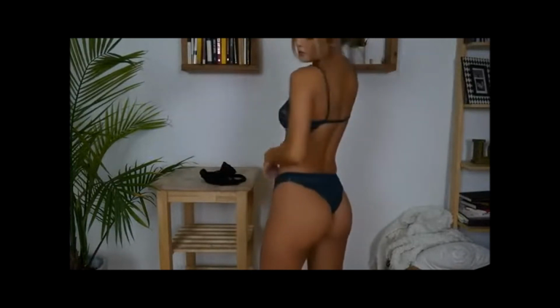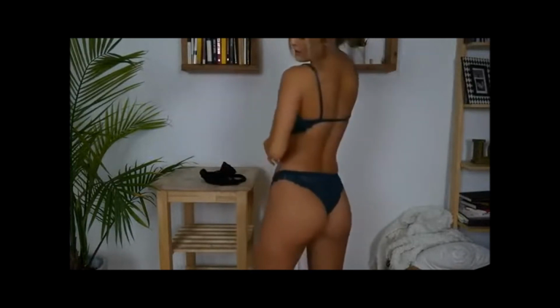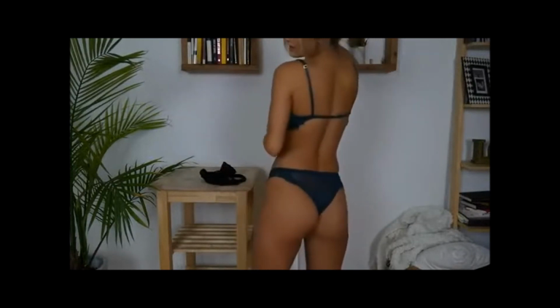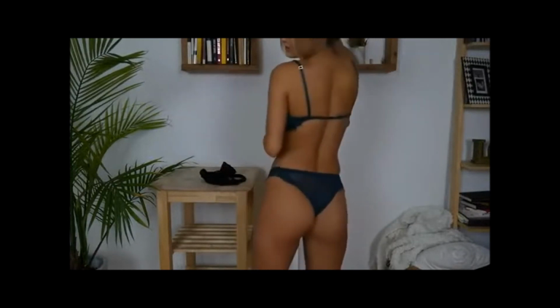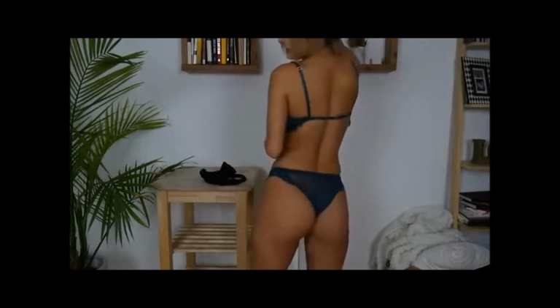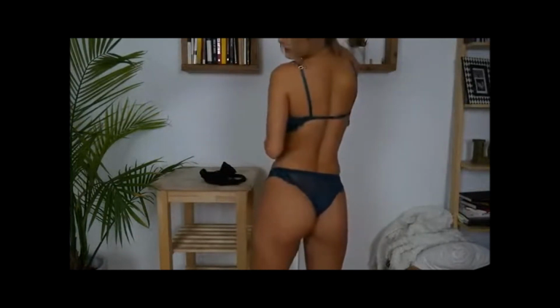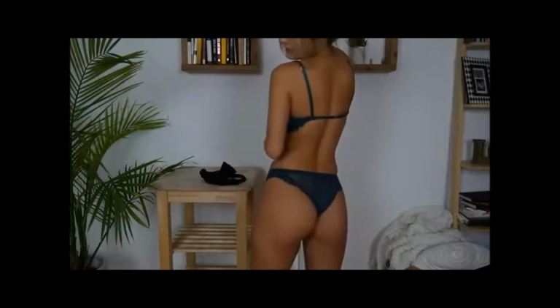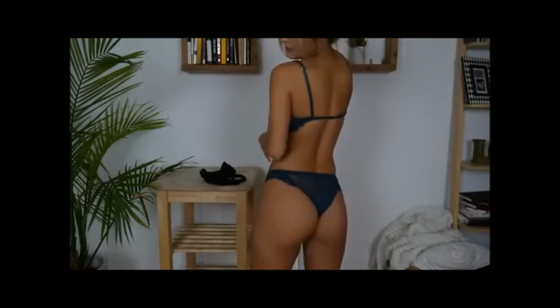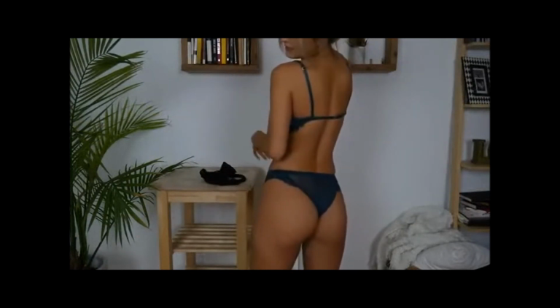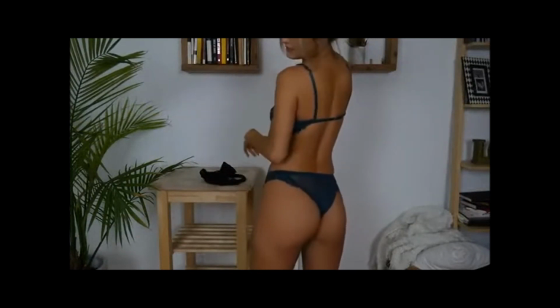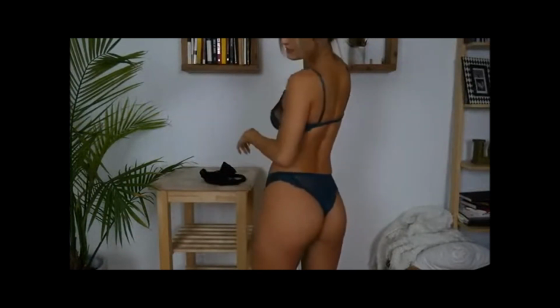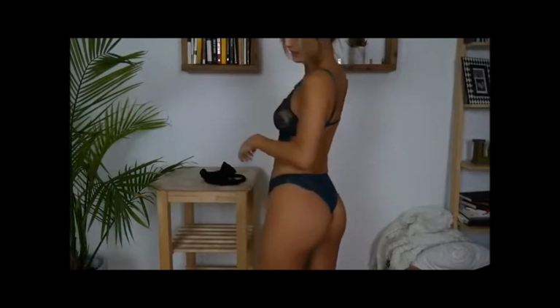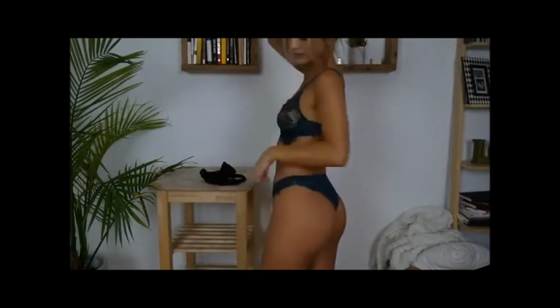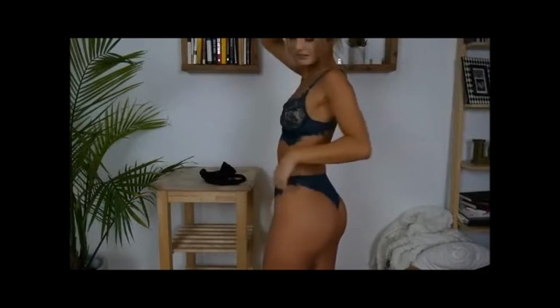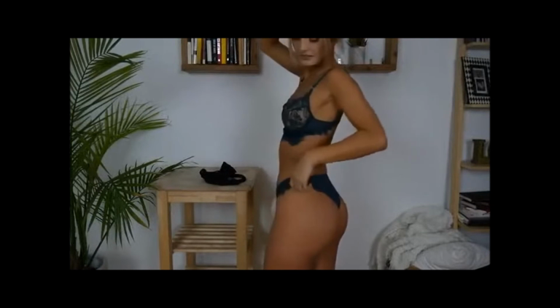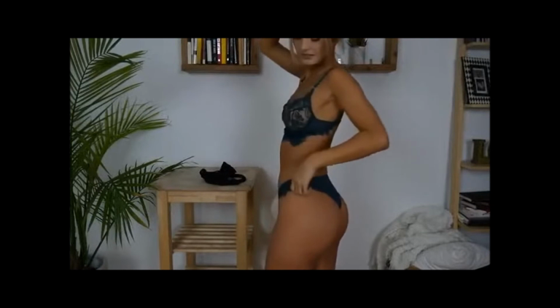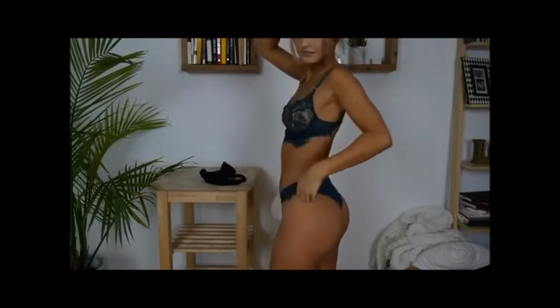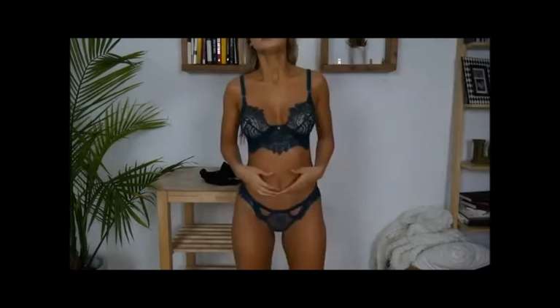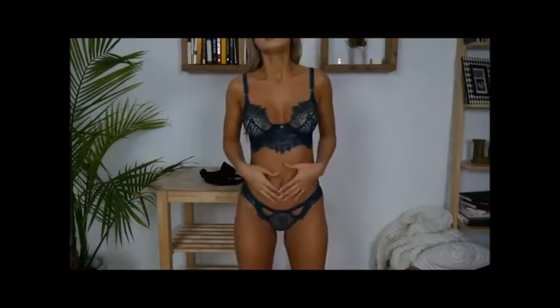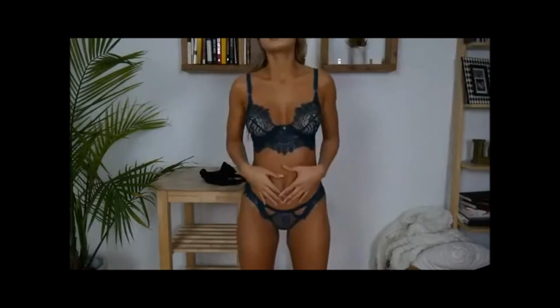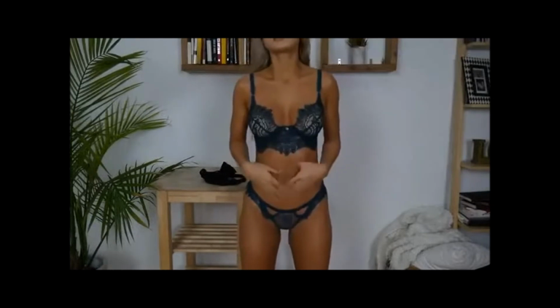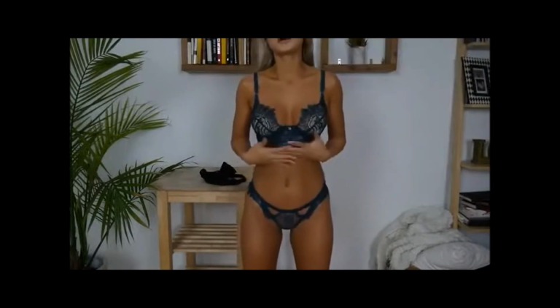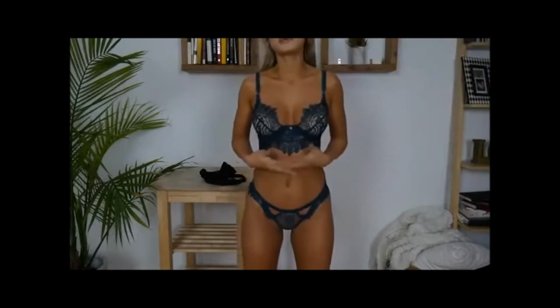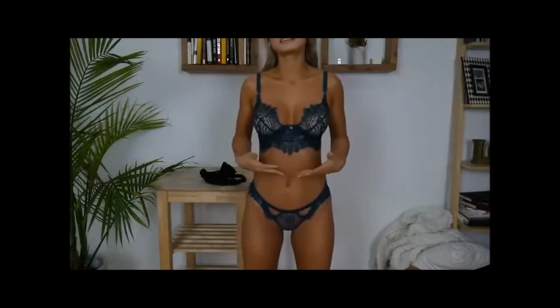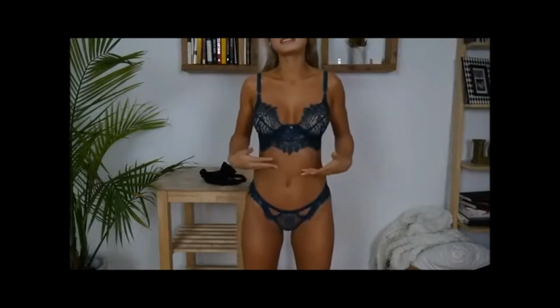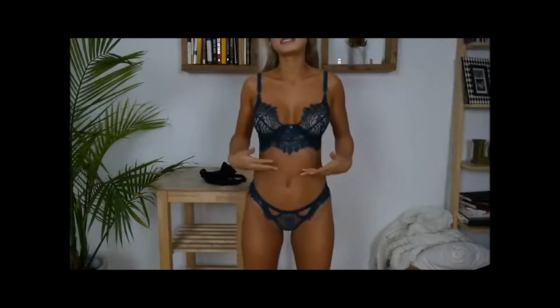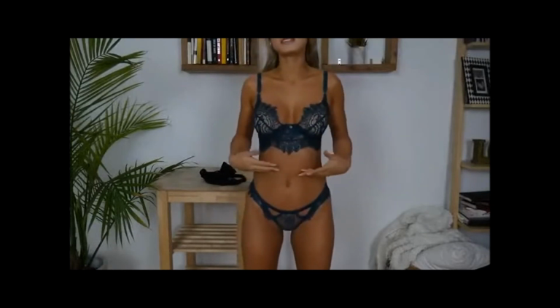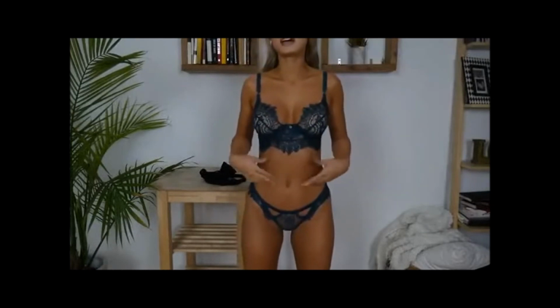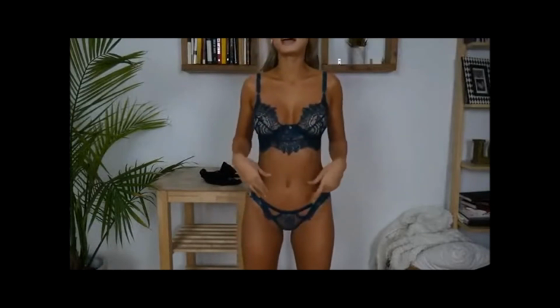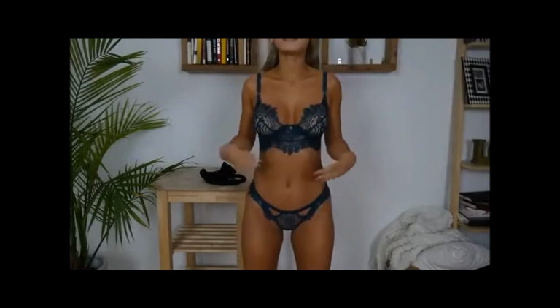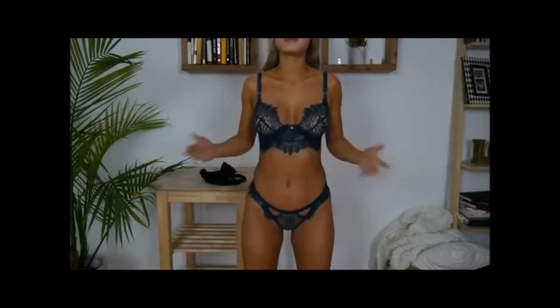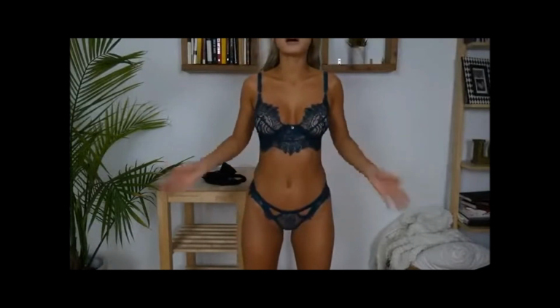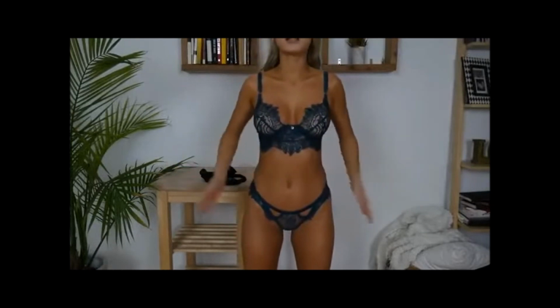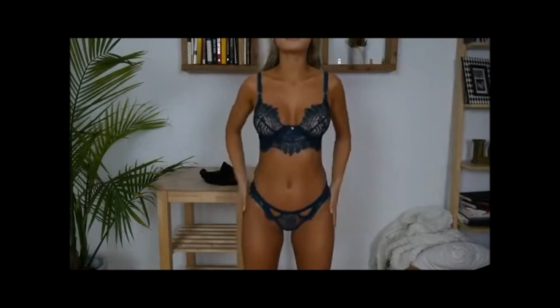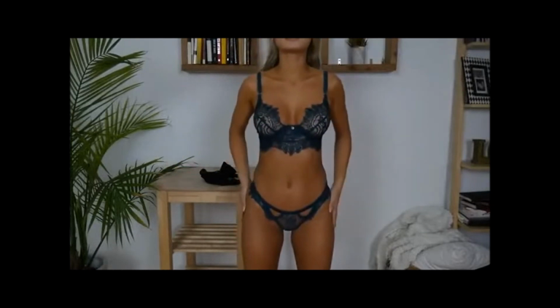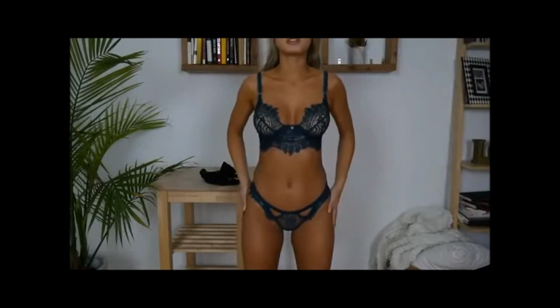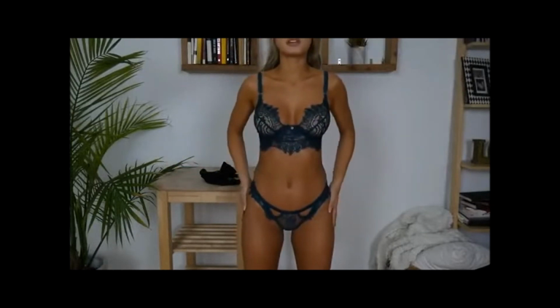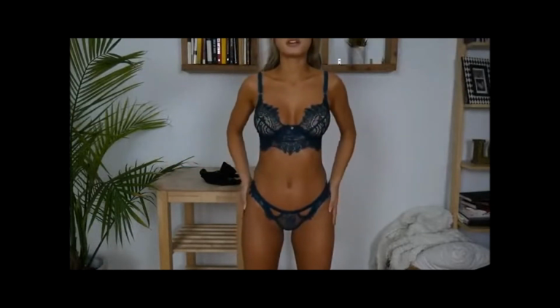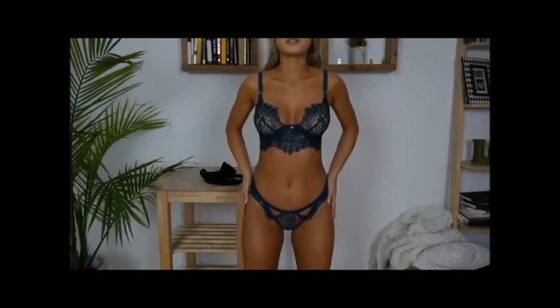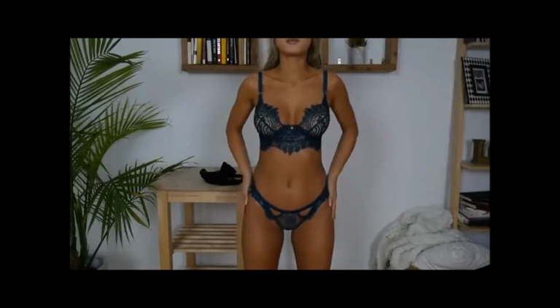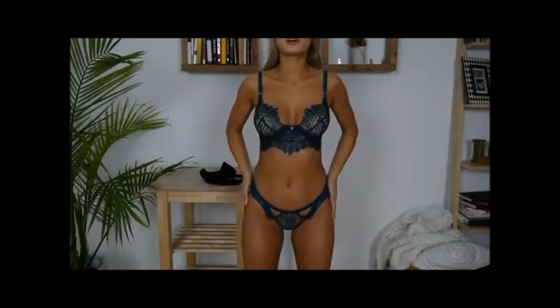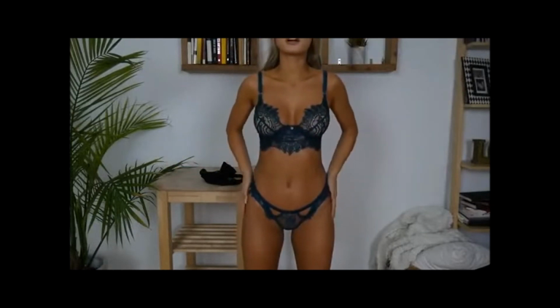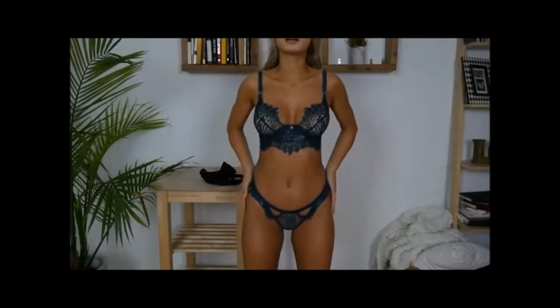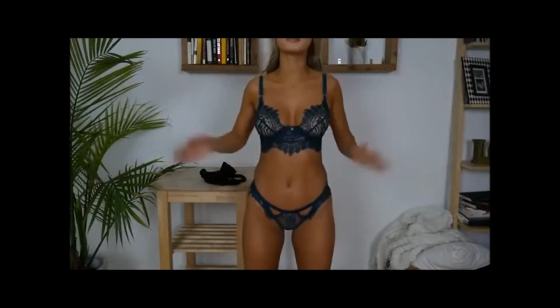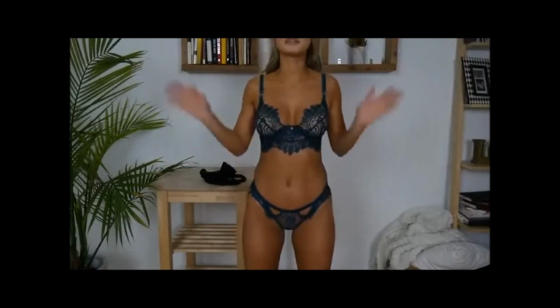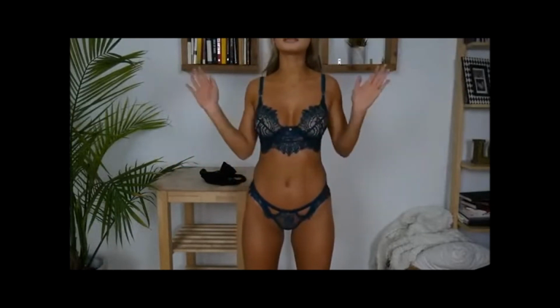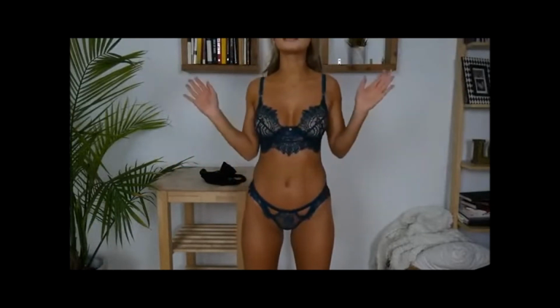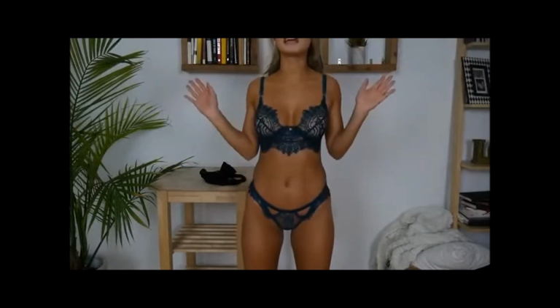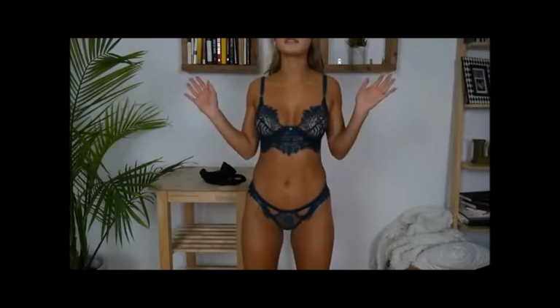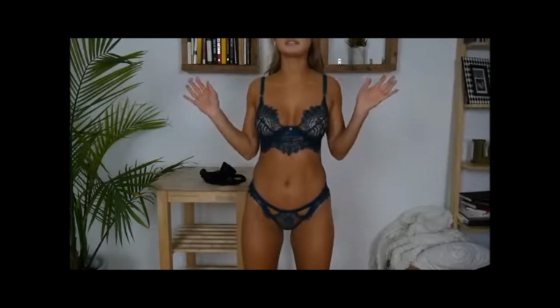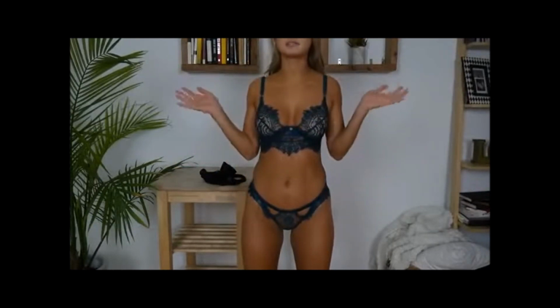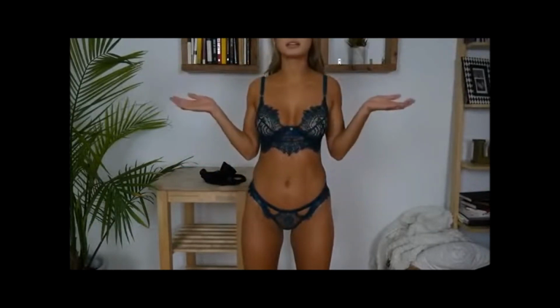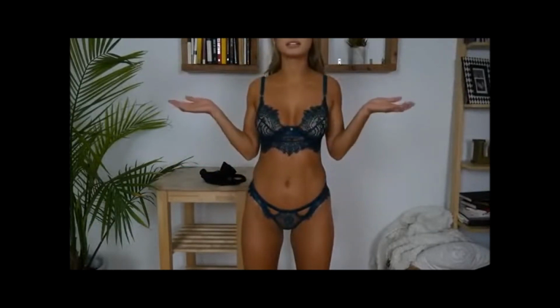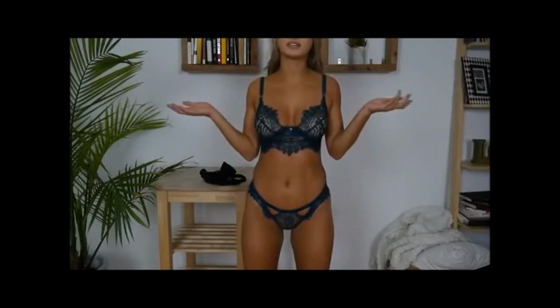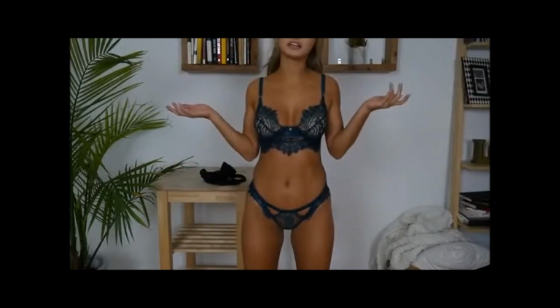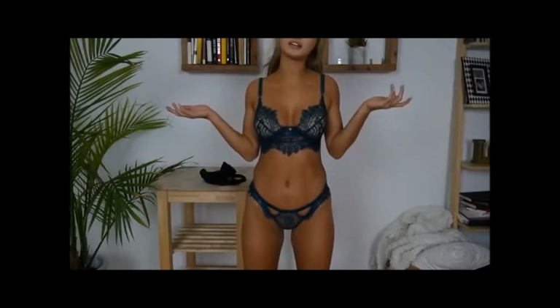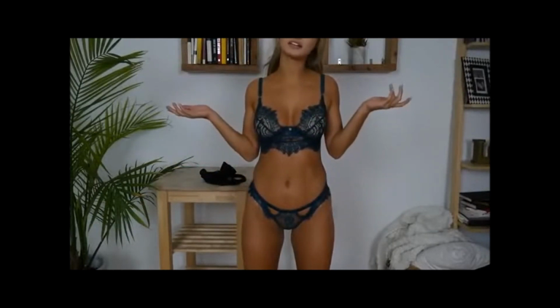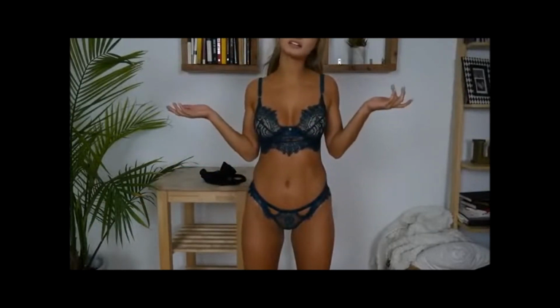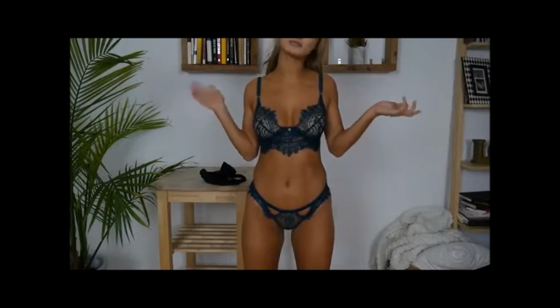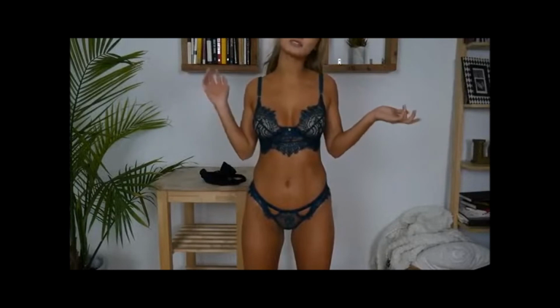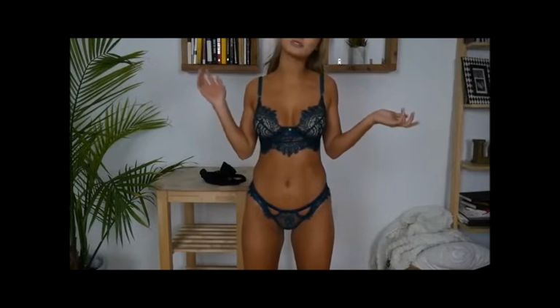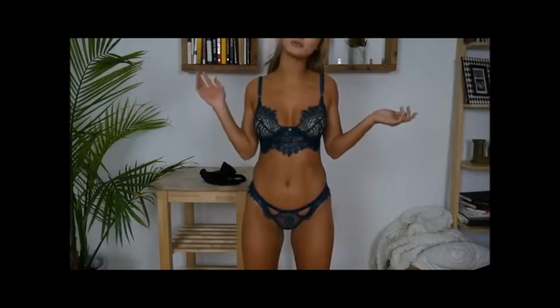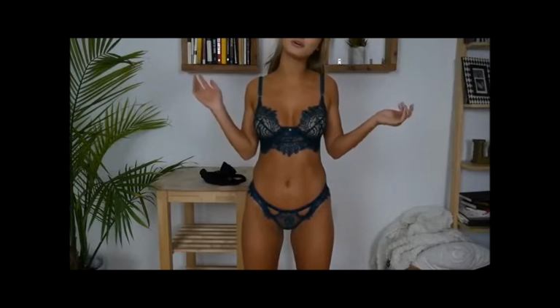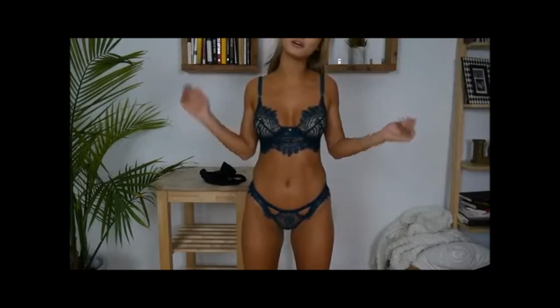Gooseberry is killing it with these sets. The top is $65 and the bottoms are $34. I believe they have this one in different colors as well.